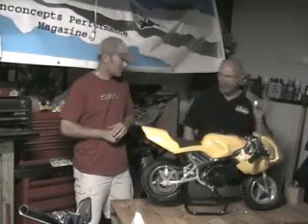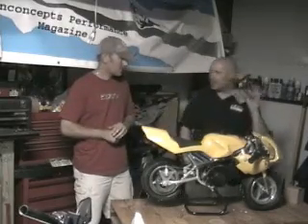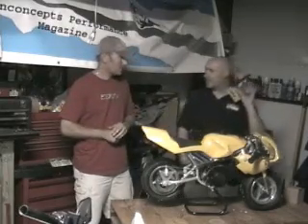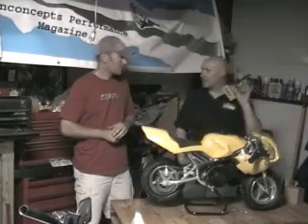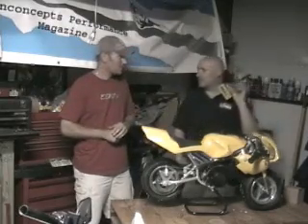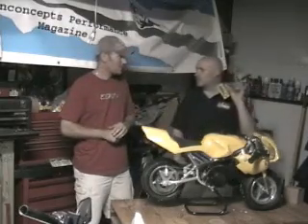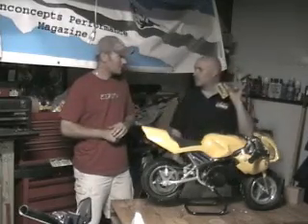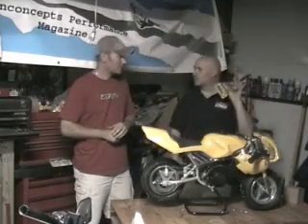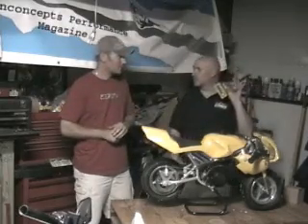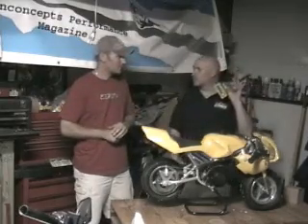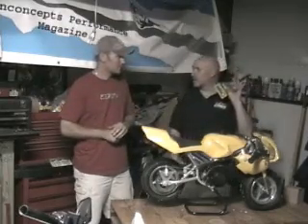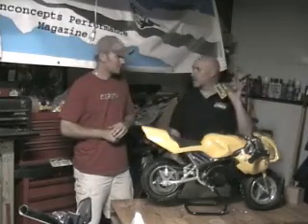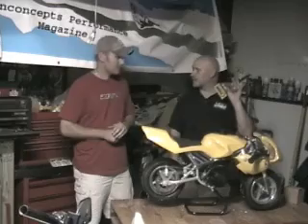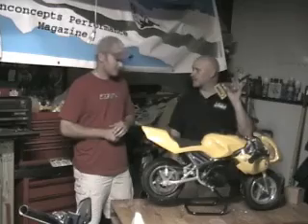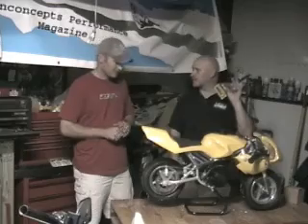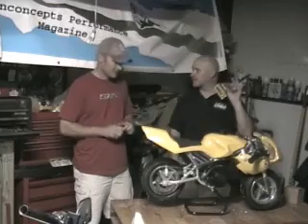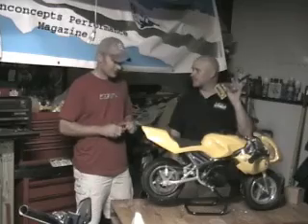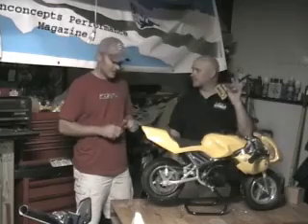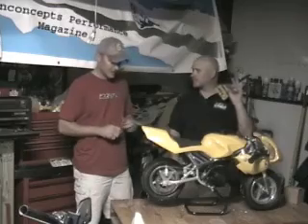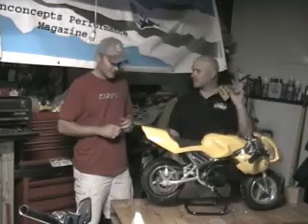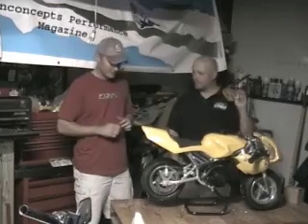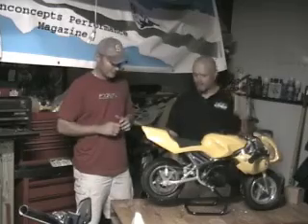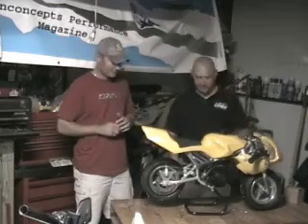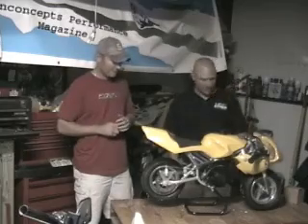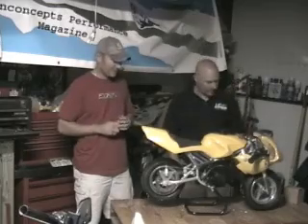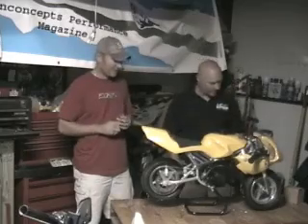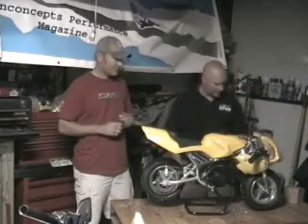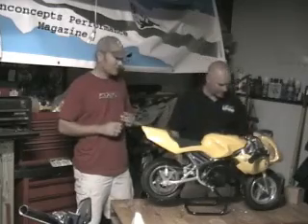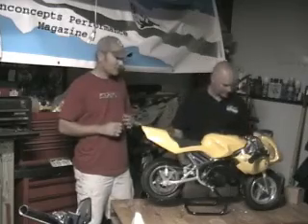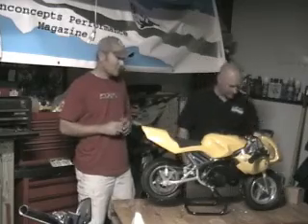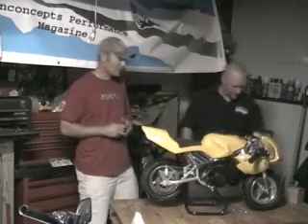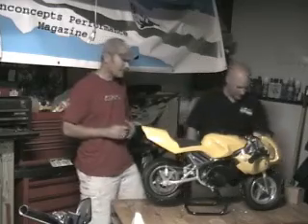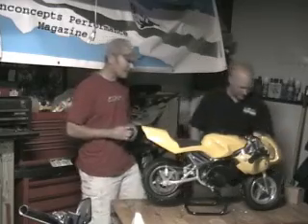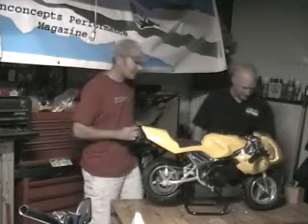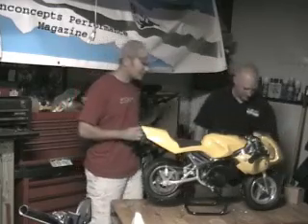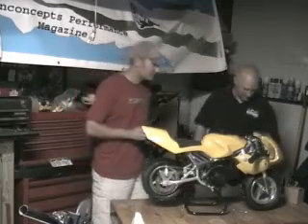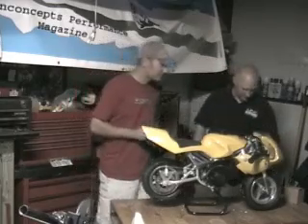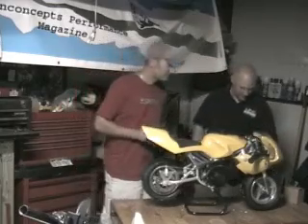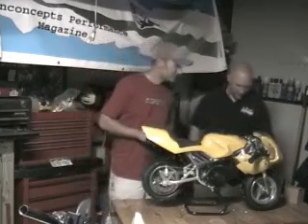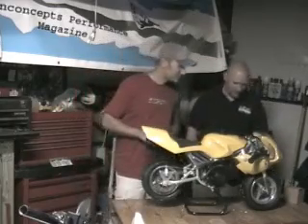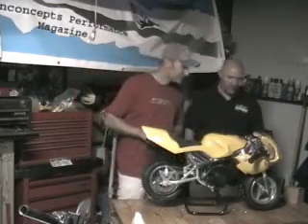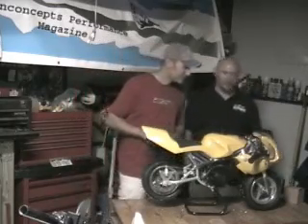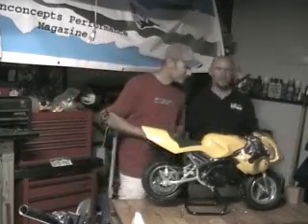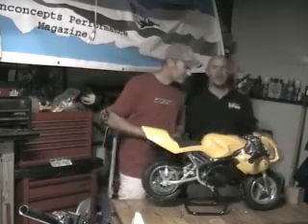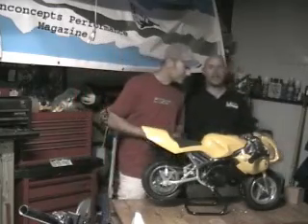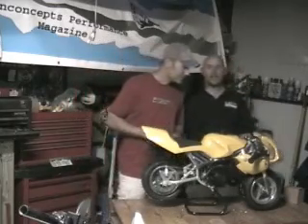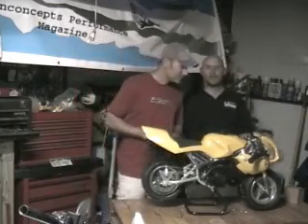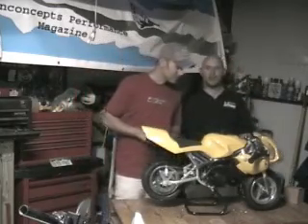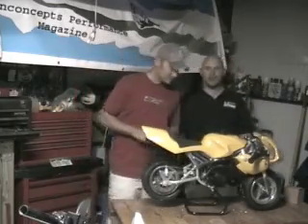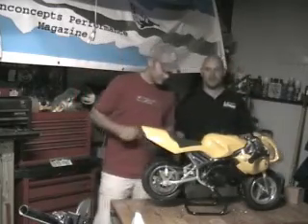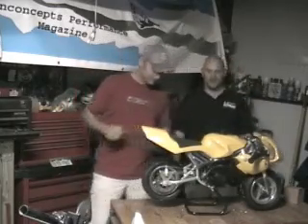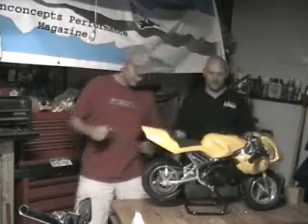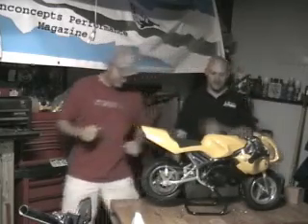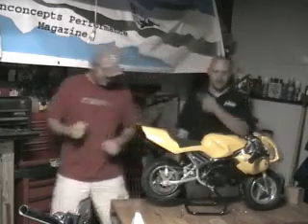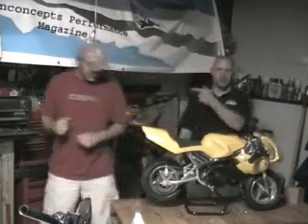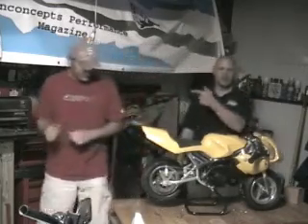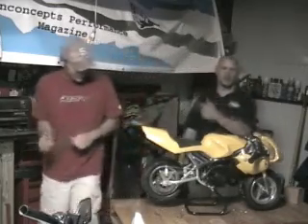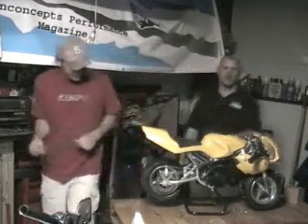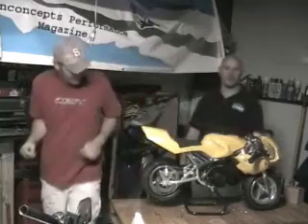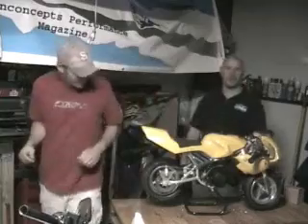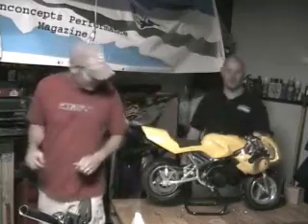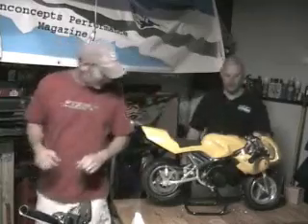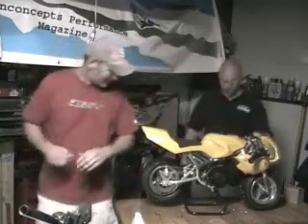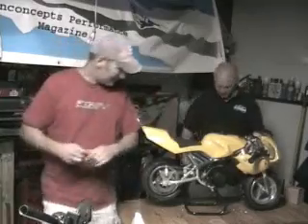A handy-dandy folding flip head — good idea. There's a lot more to do. I hate working on stuff, so Justin's going to work on stuff.